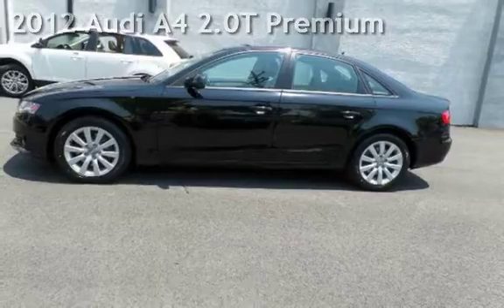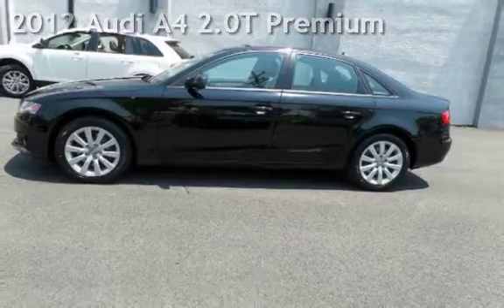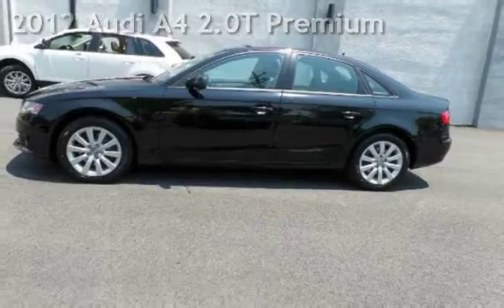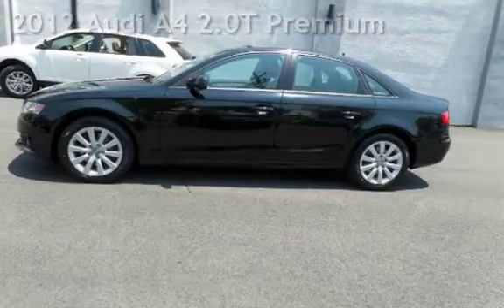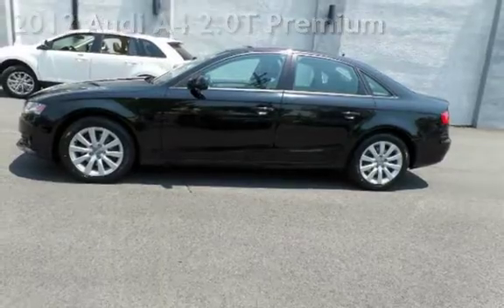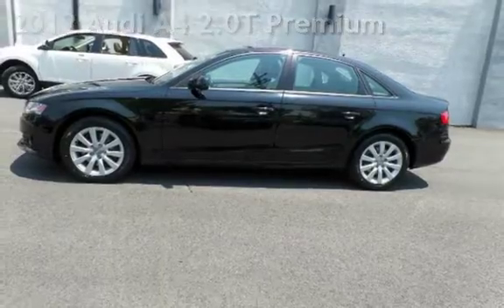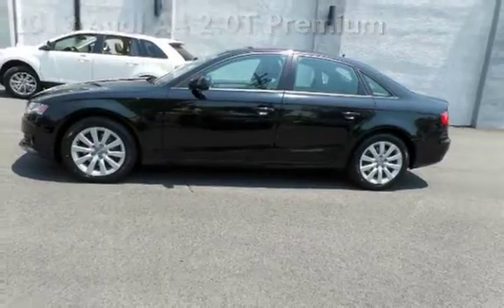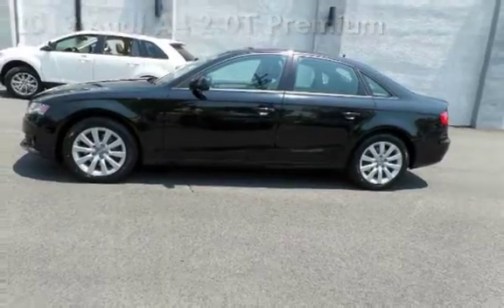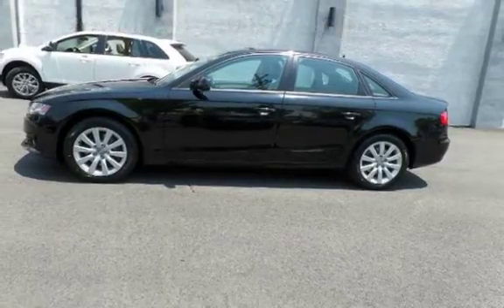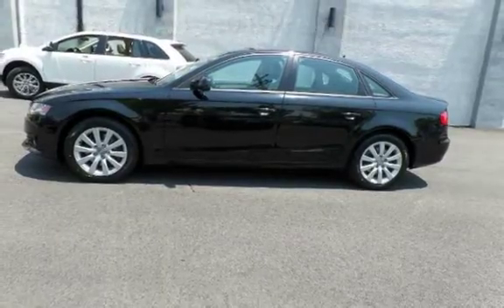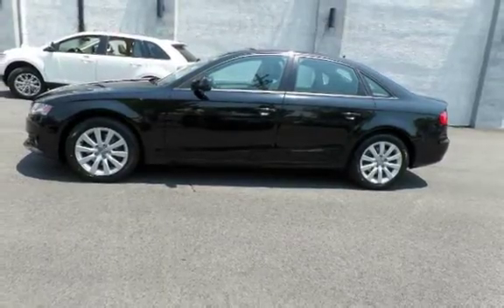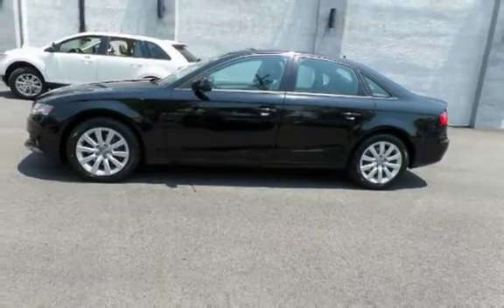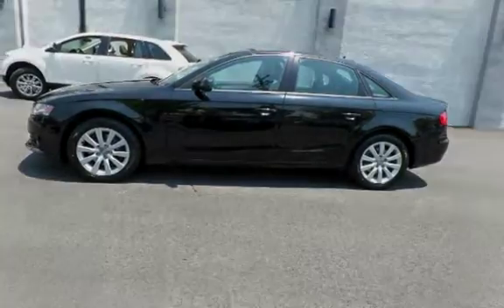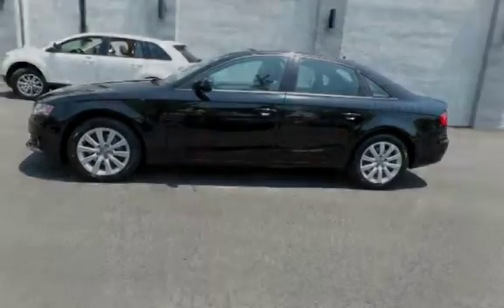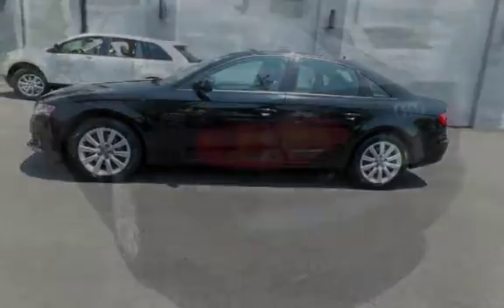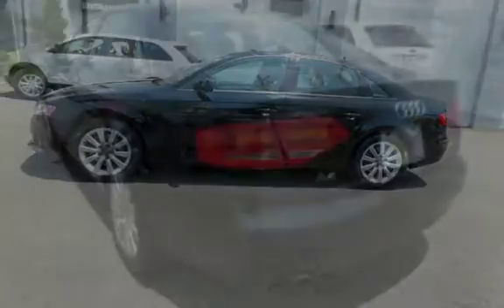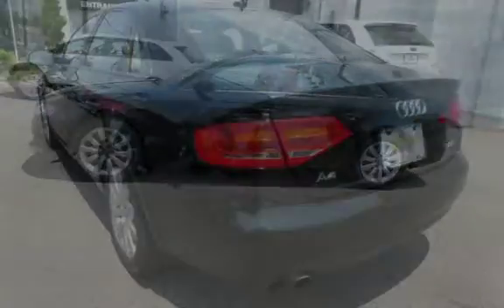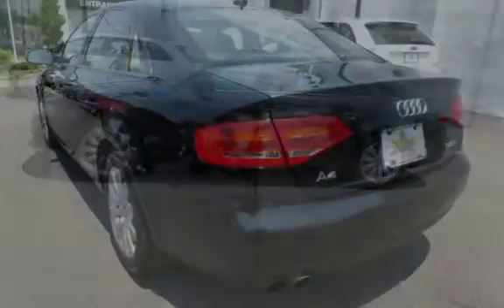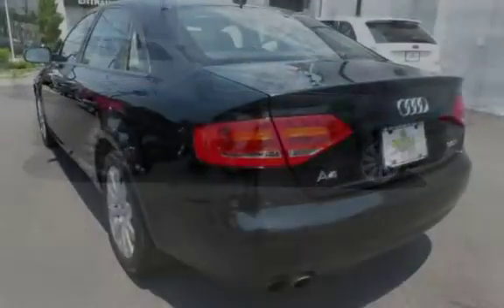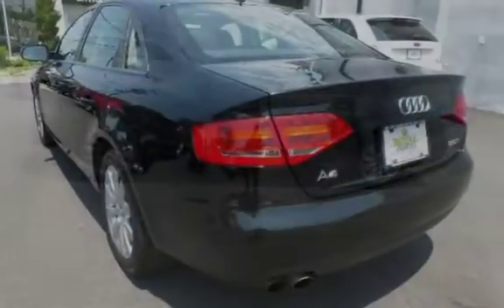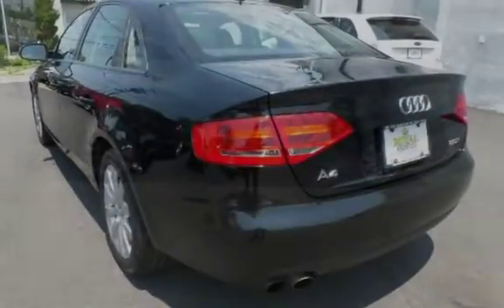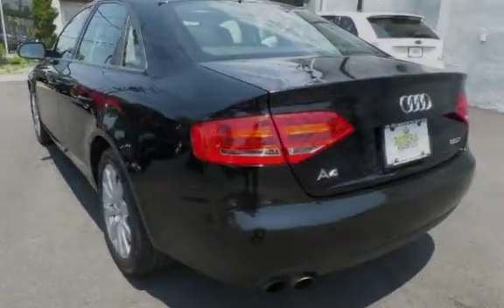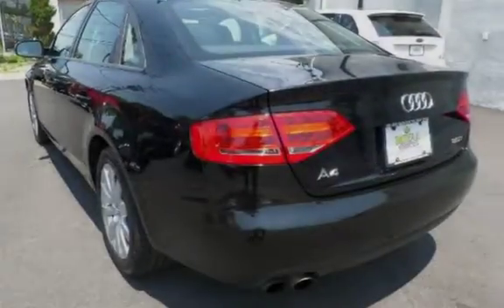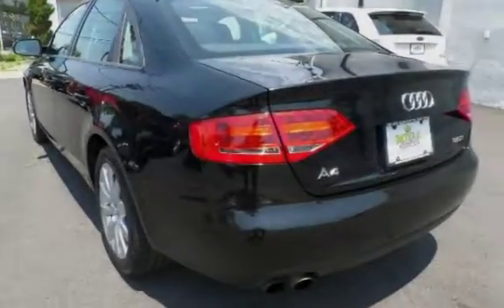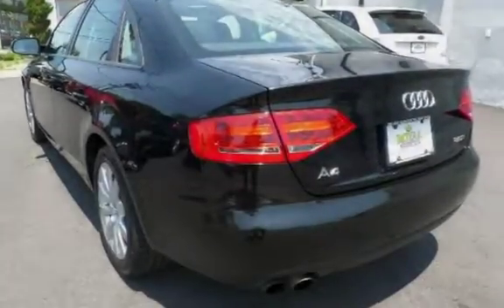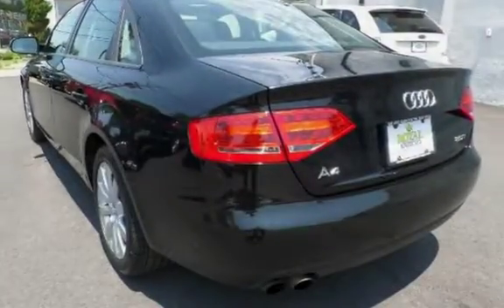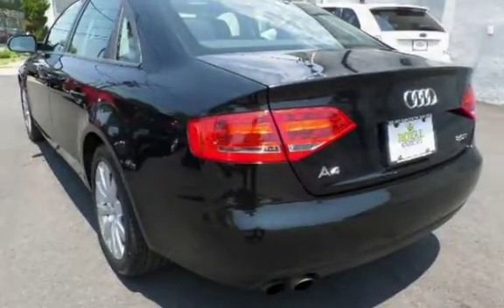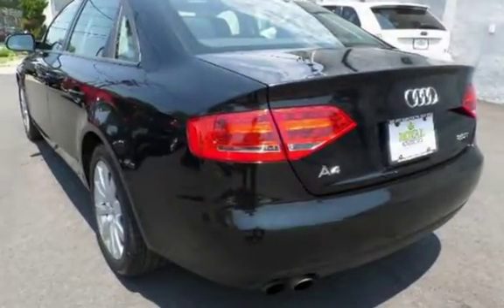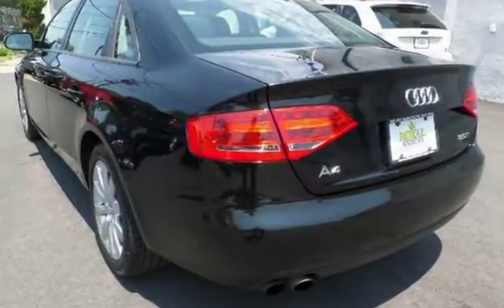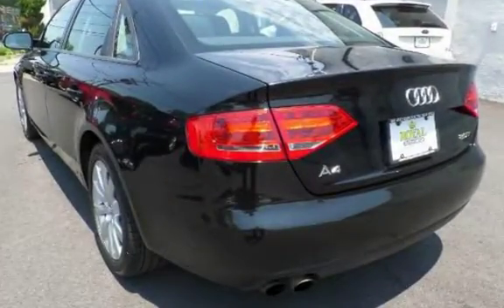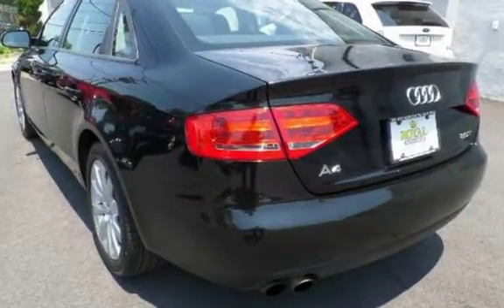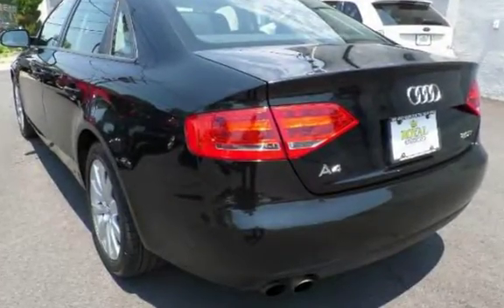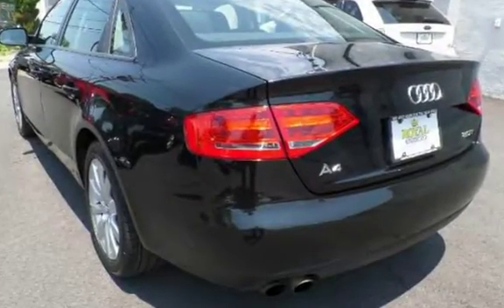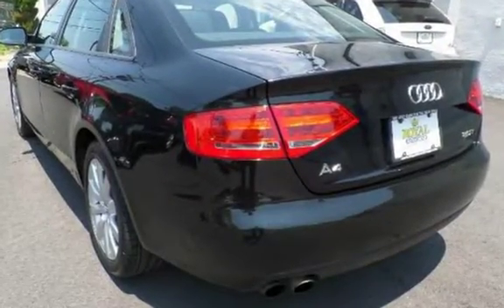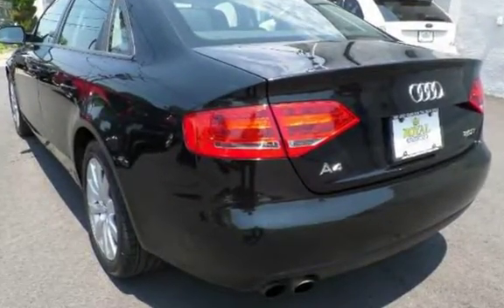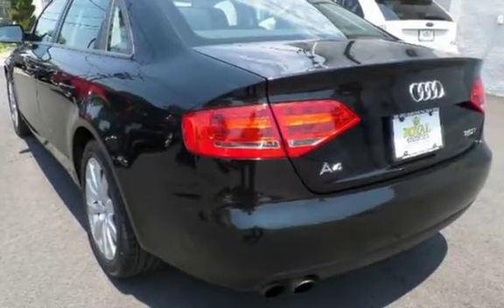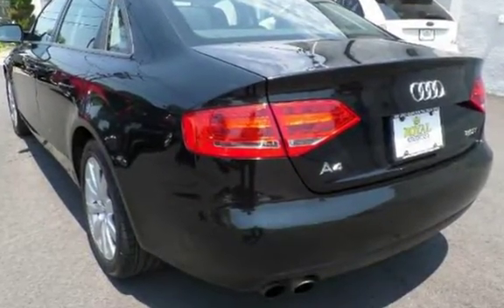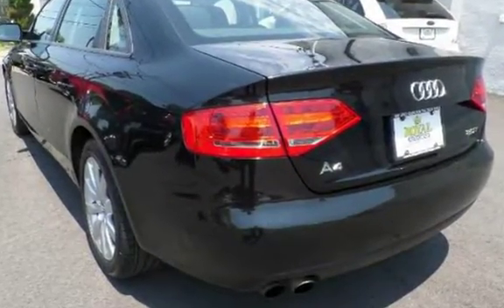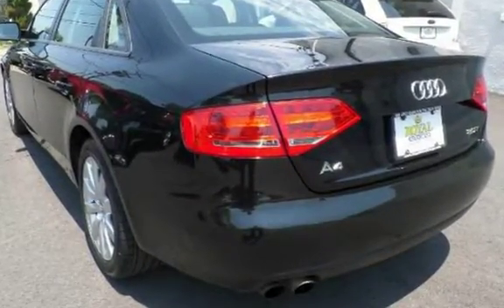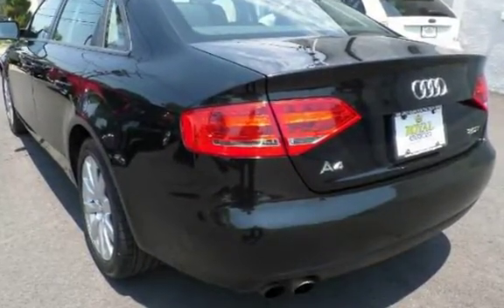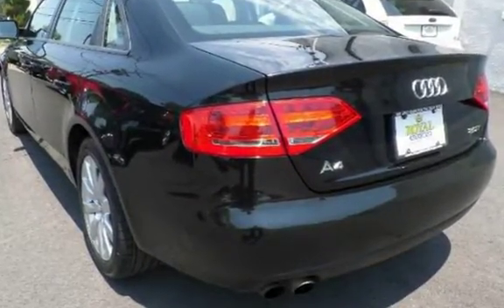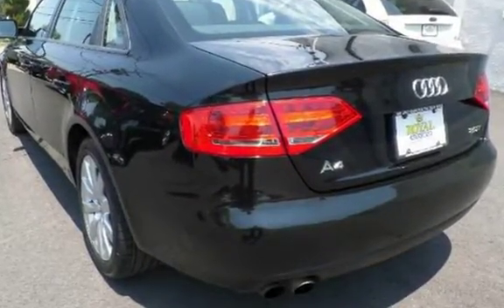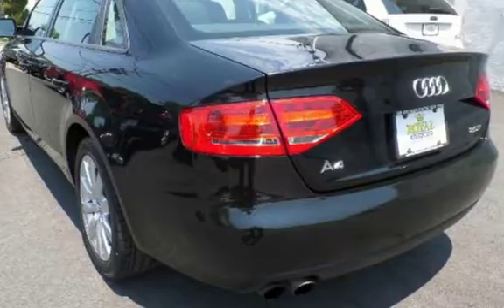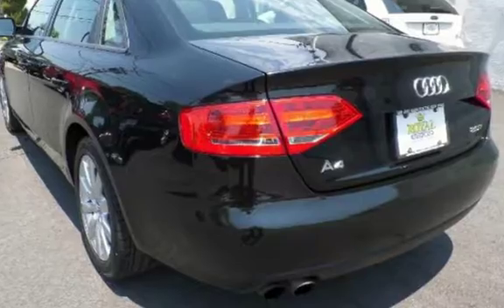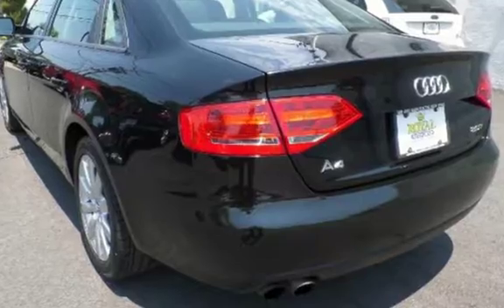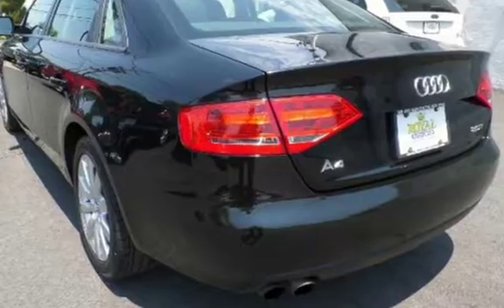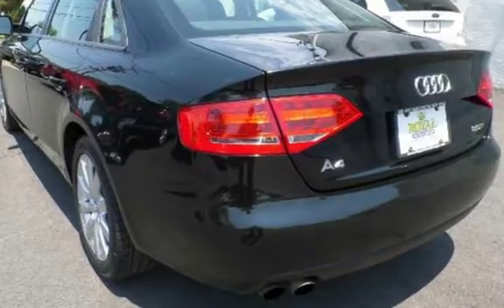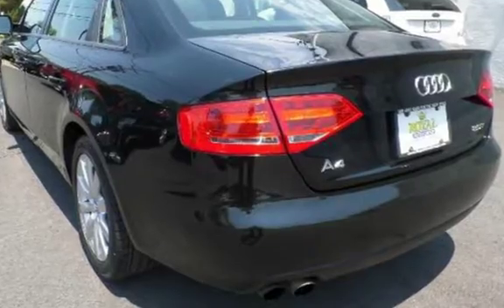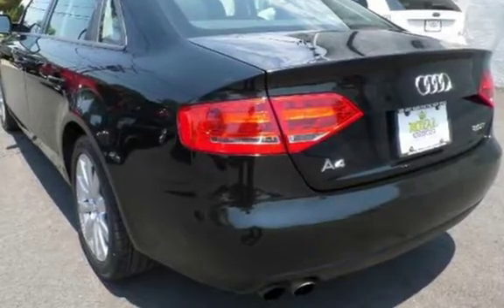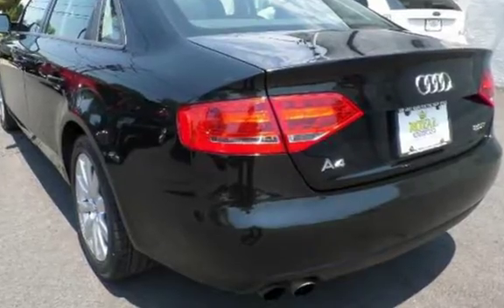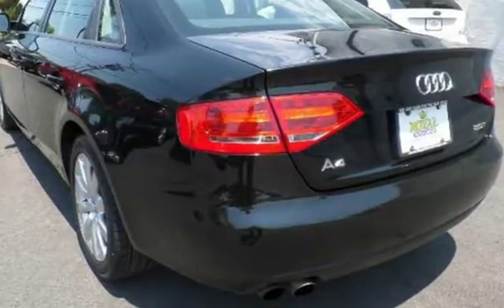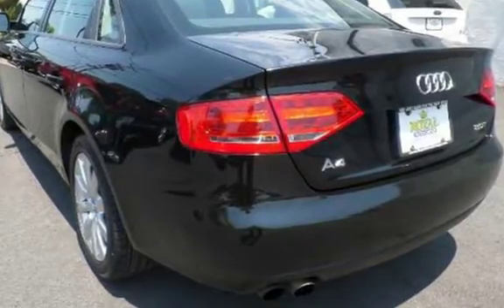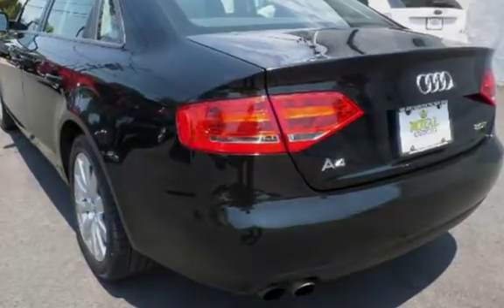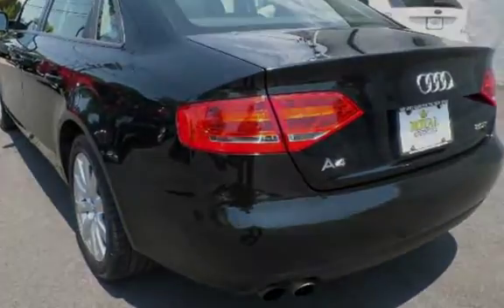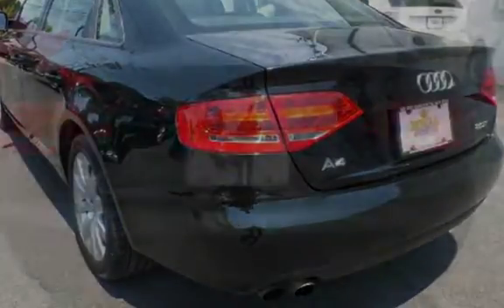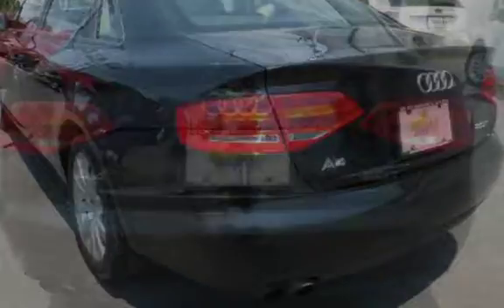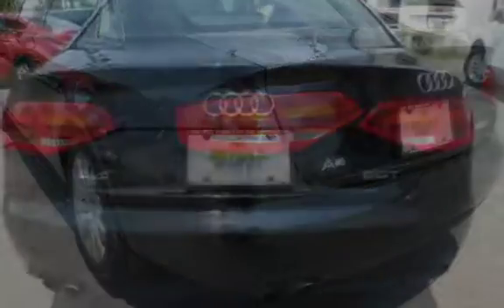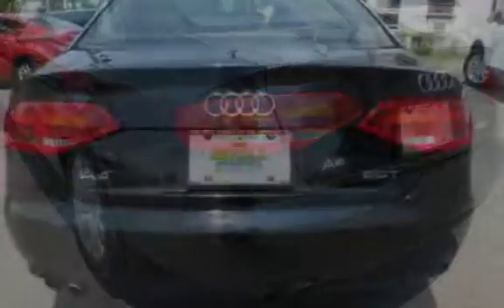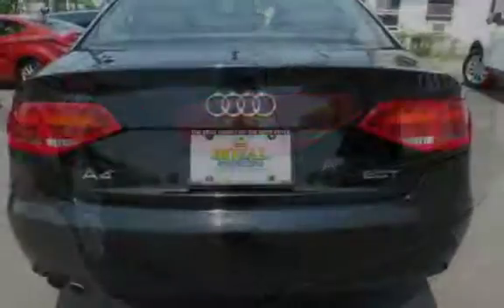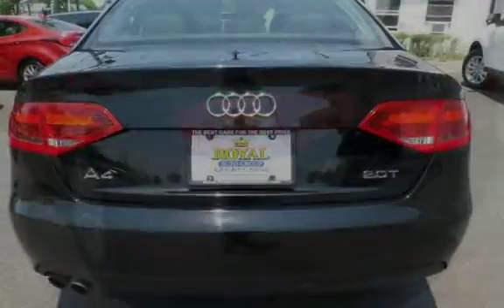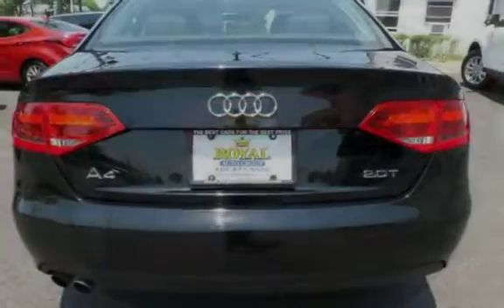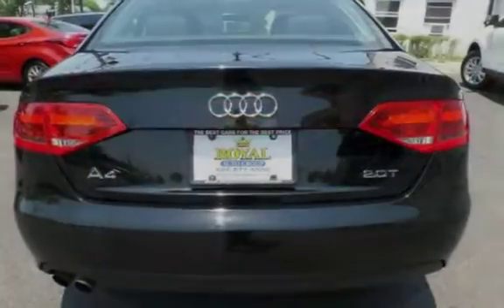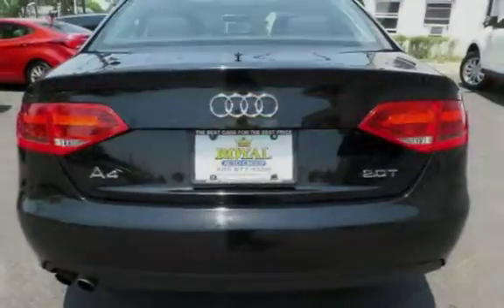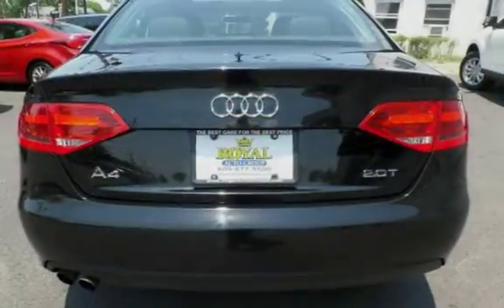This four-door sedan has a four-cylinder, 2.0-liter i4 engine, with front-wheel drive and an automatic transmission.